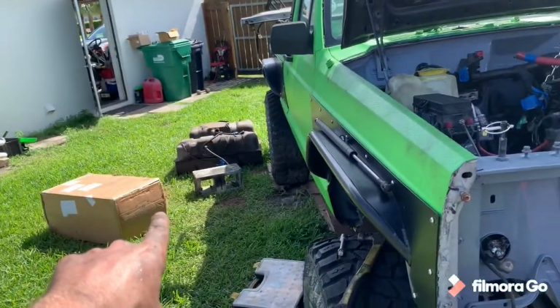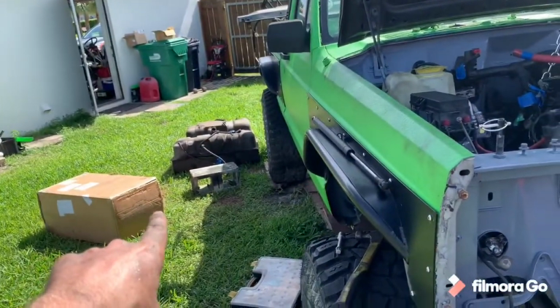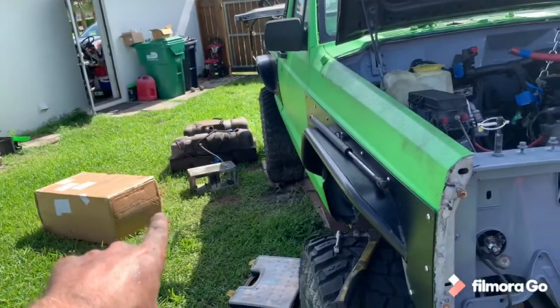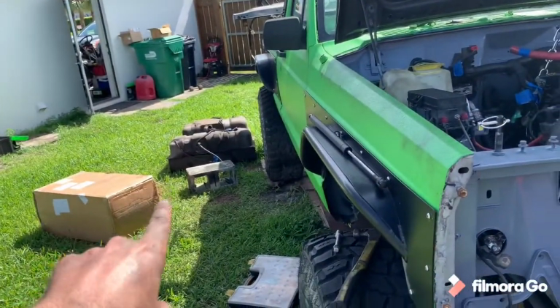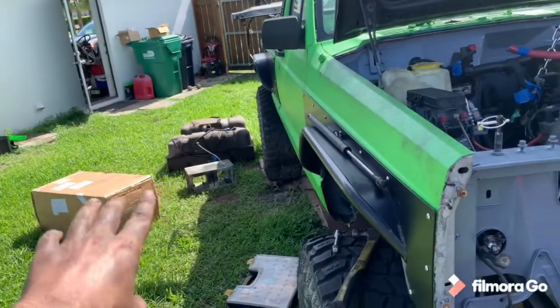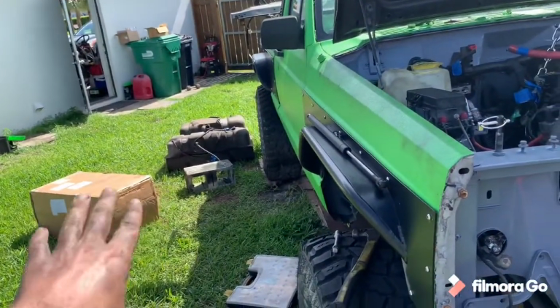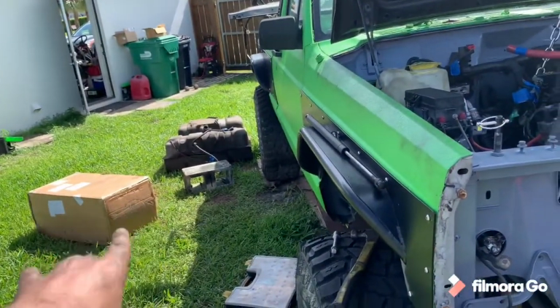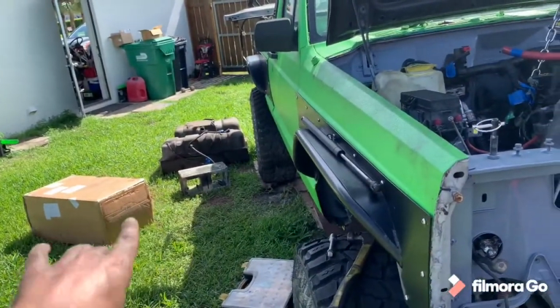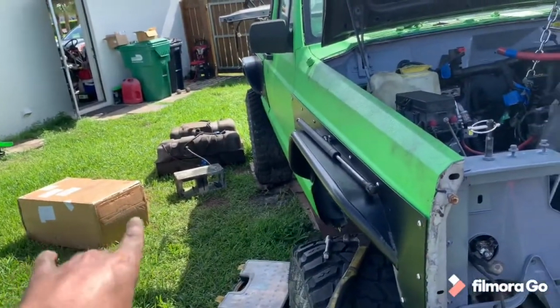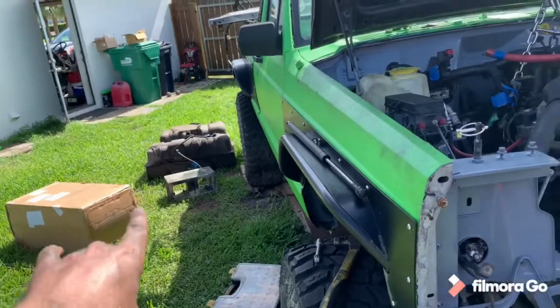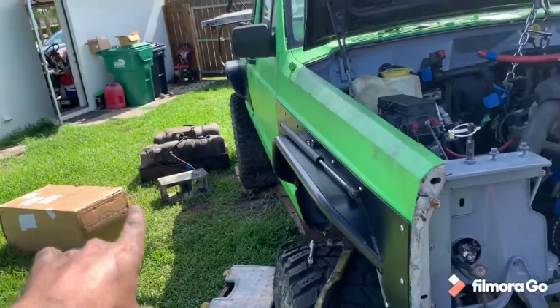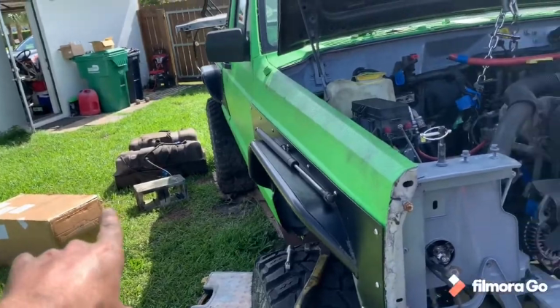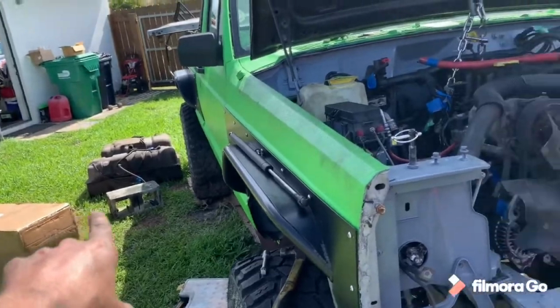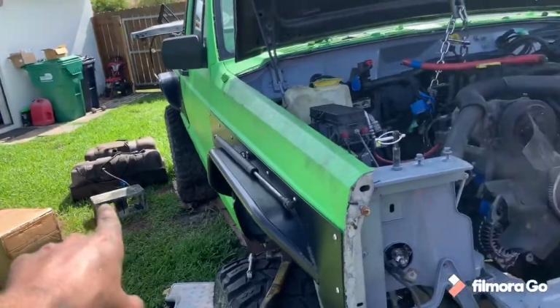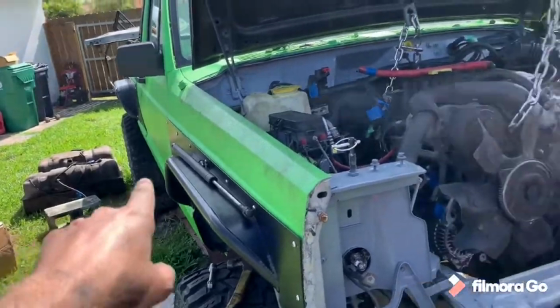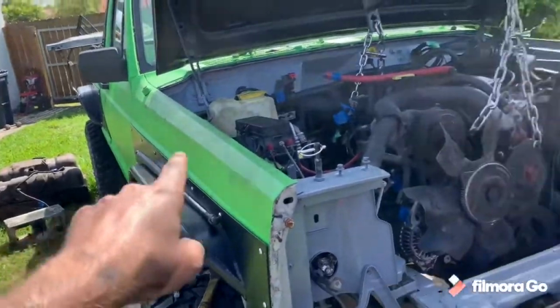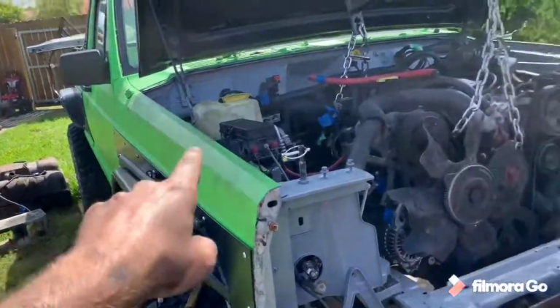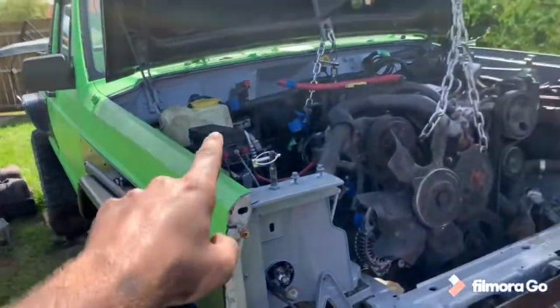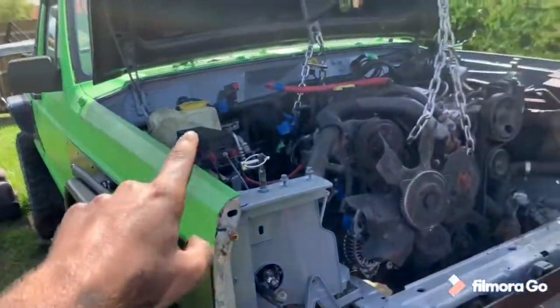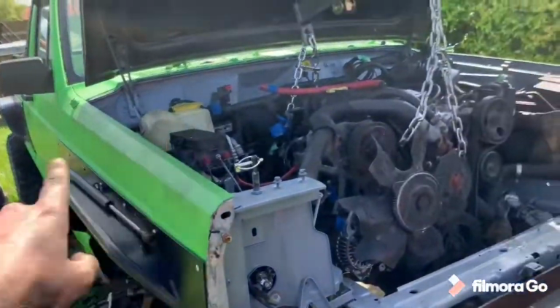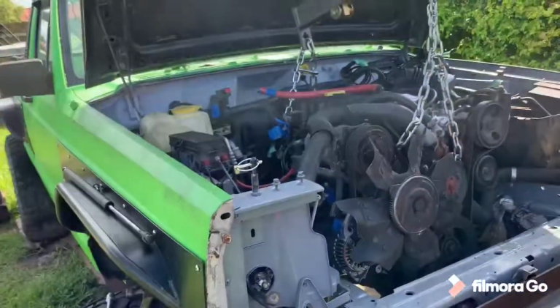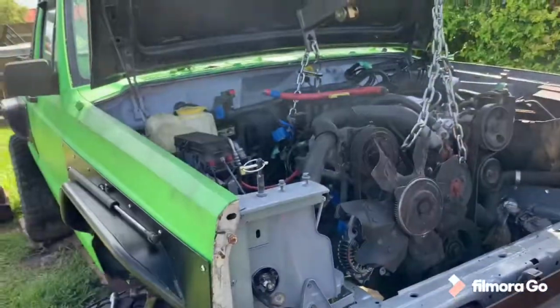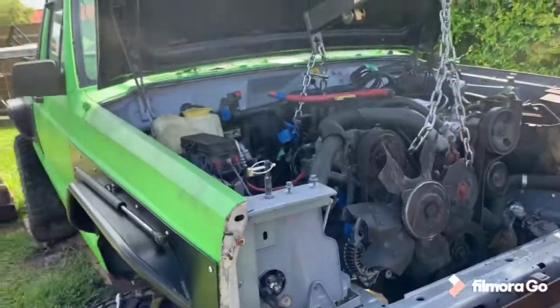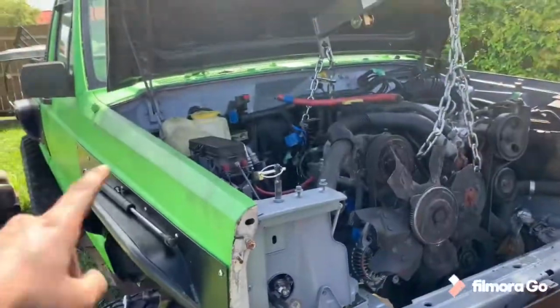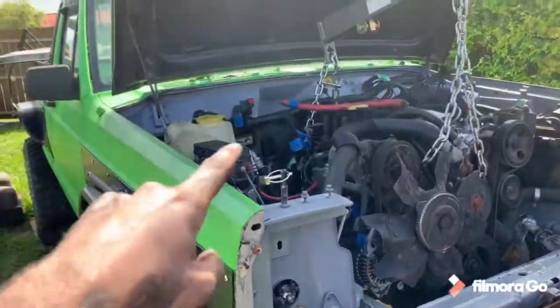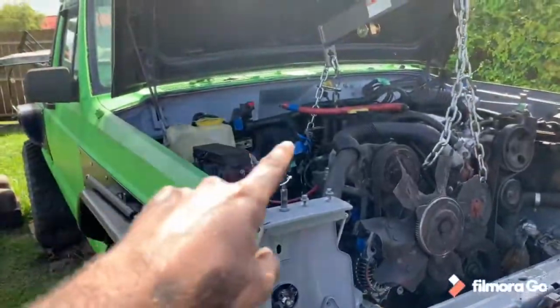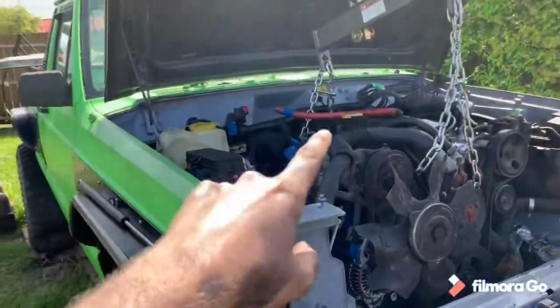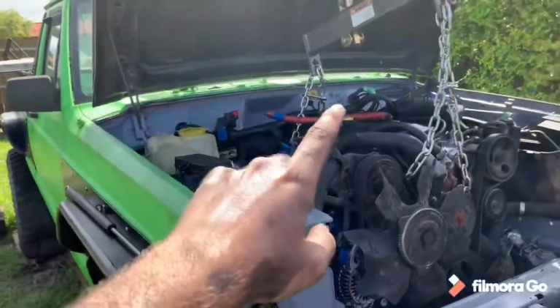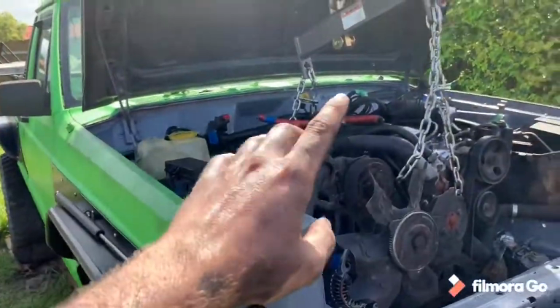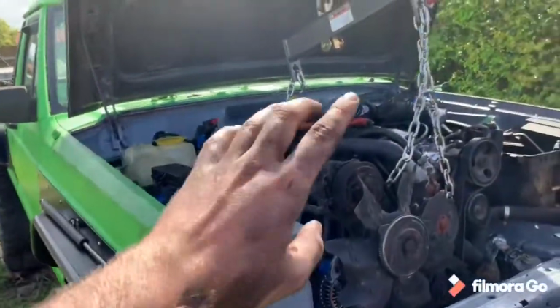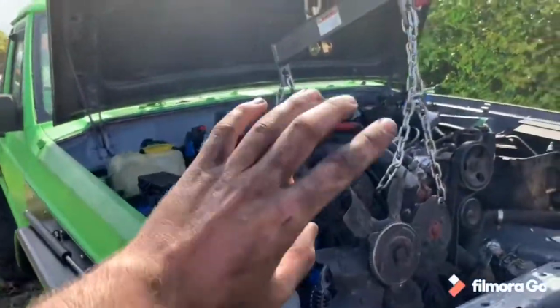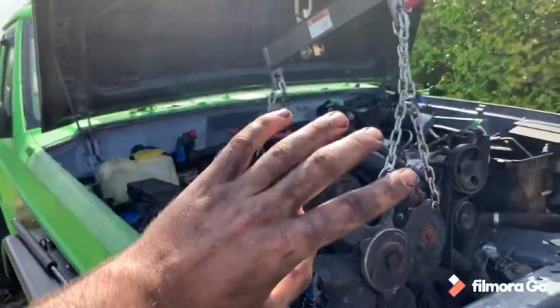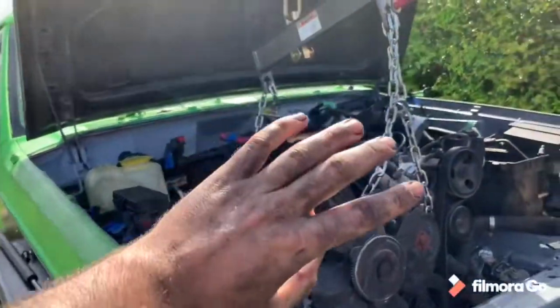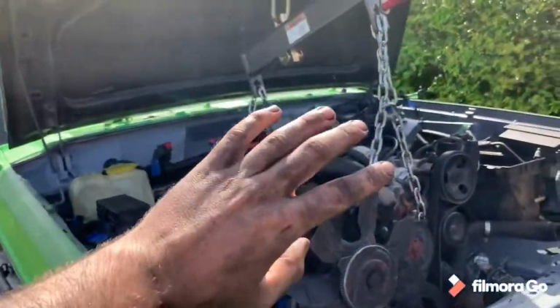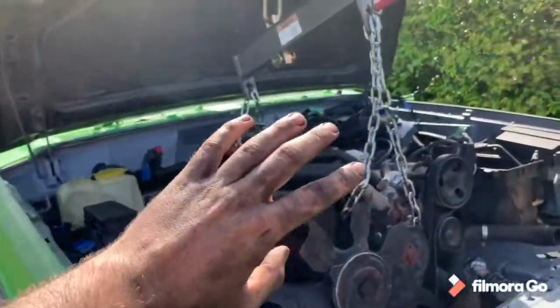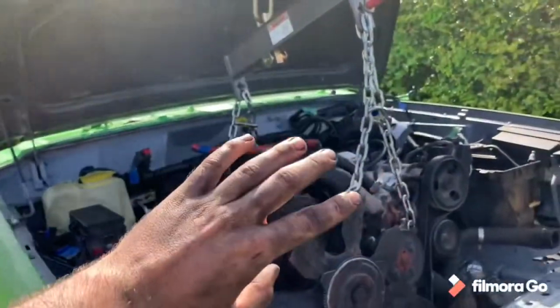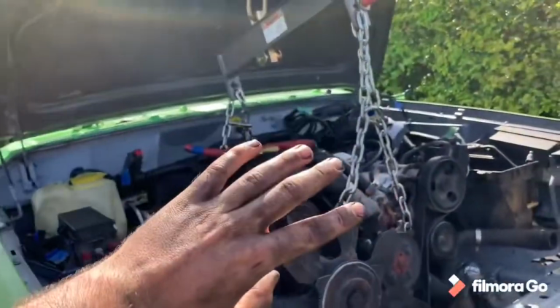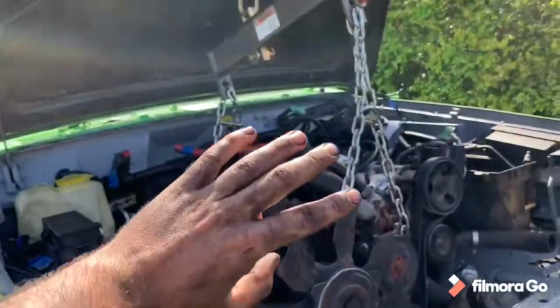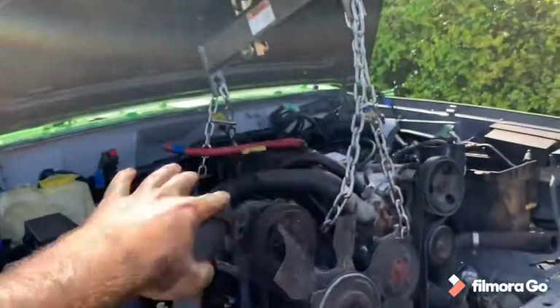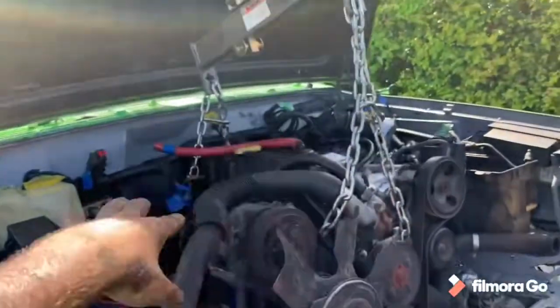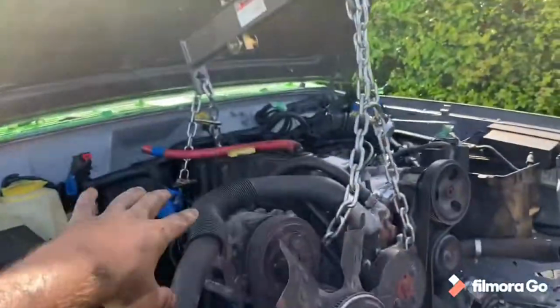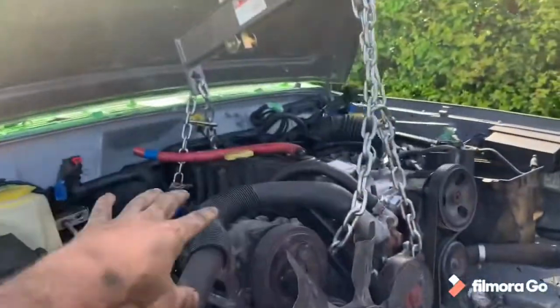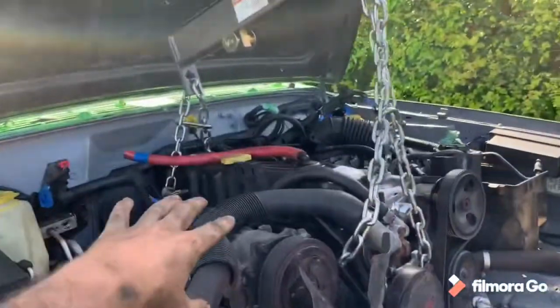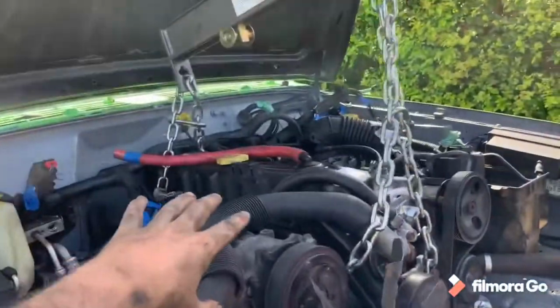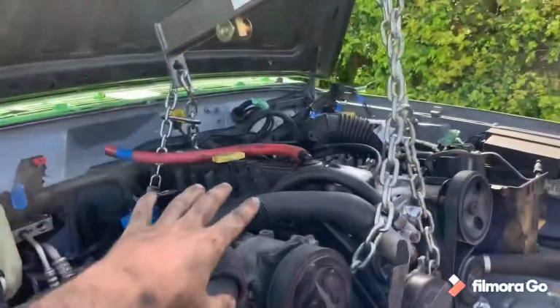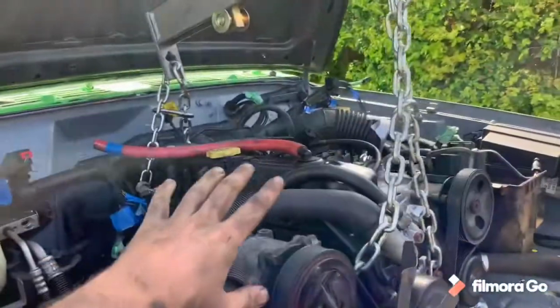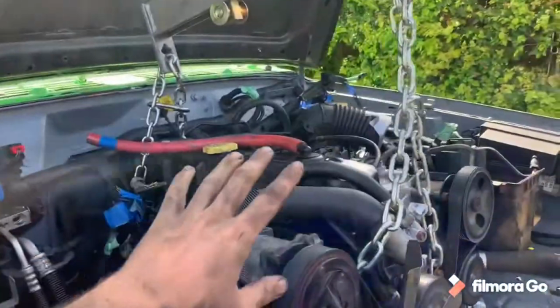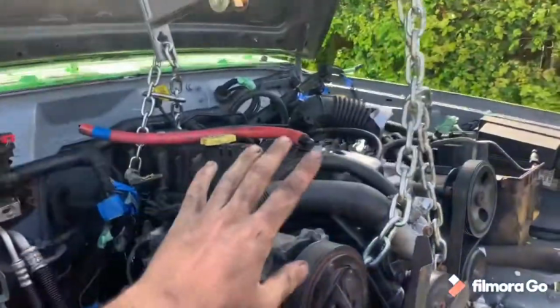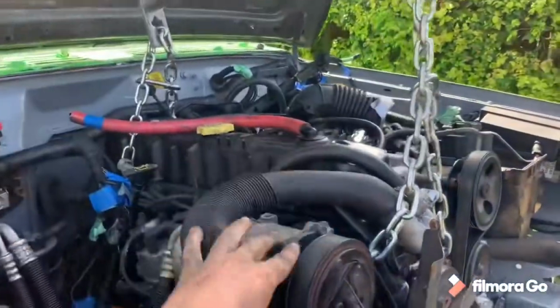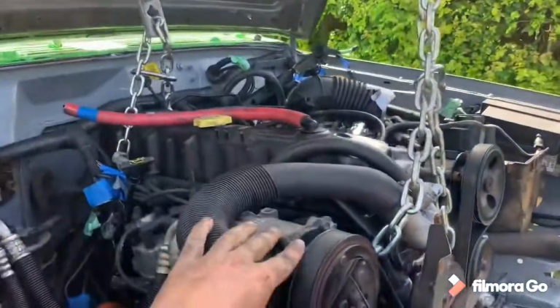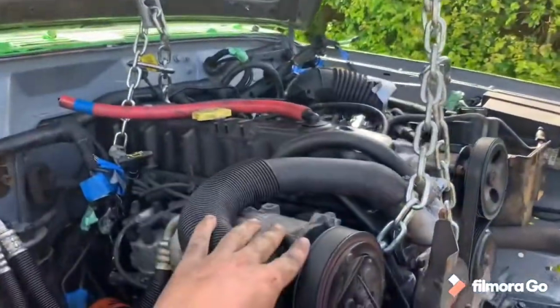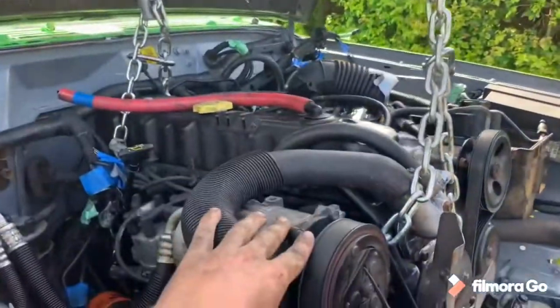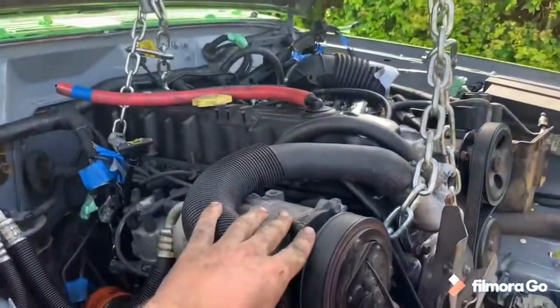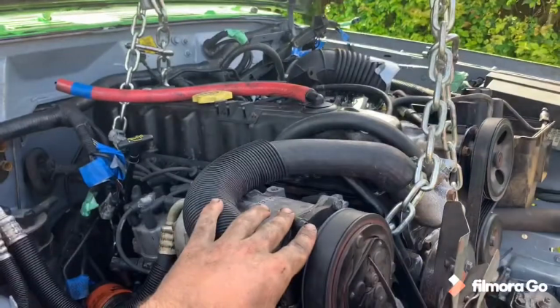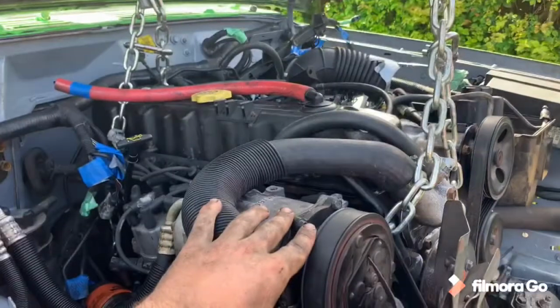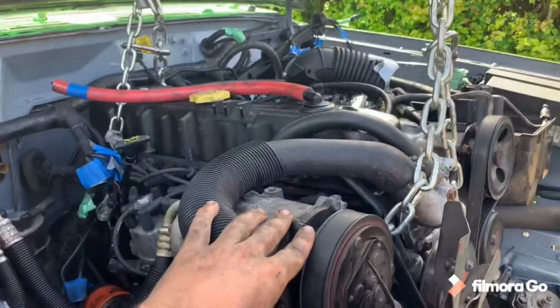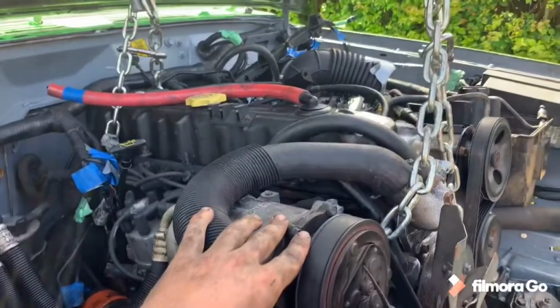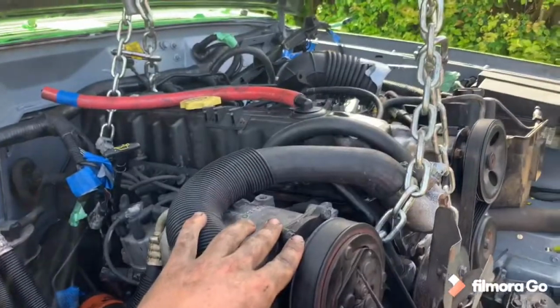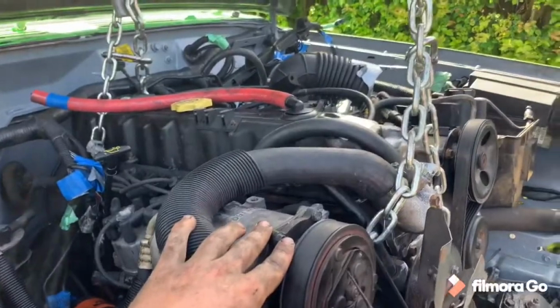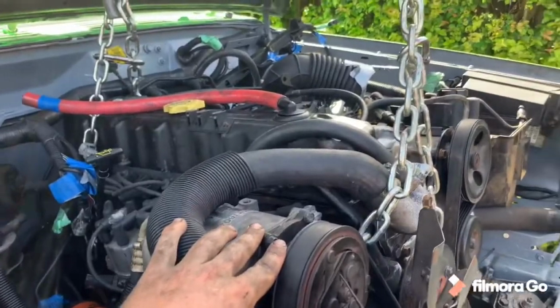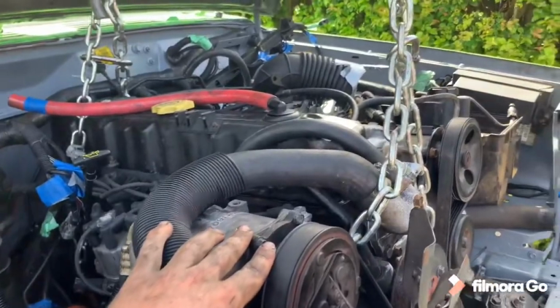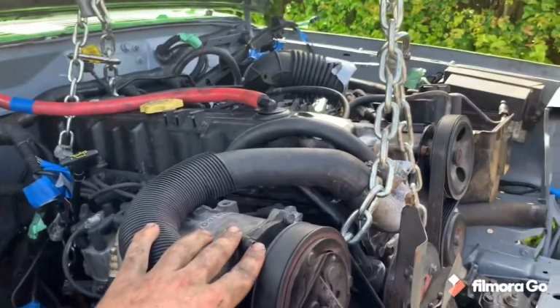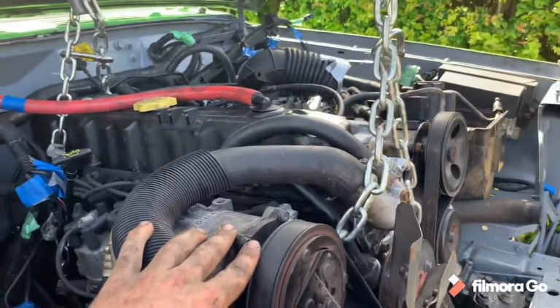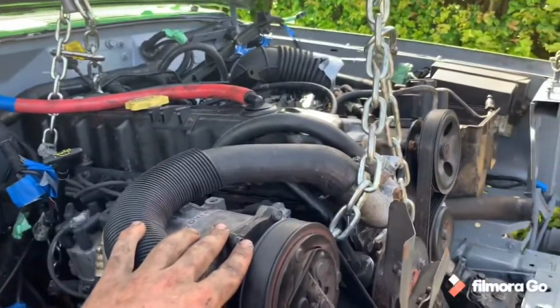I got the new fuel tank. Hopefully I can throw it all together and get the first start tonight.